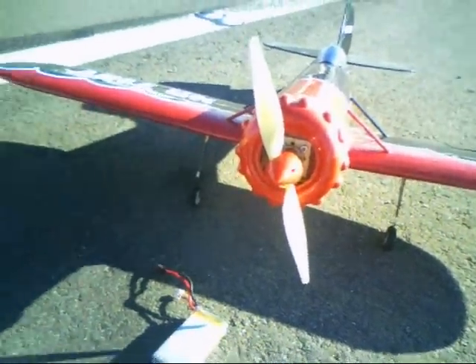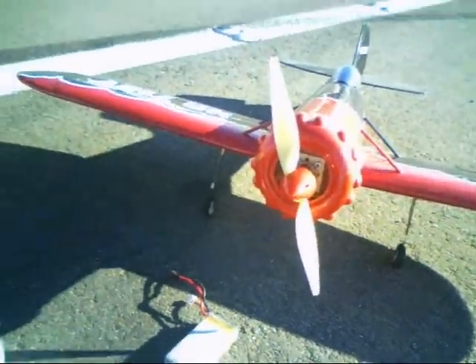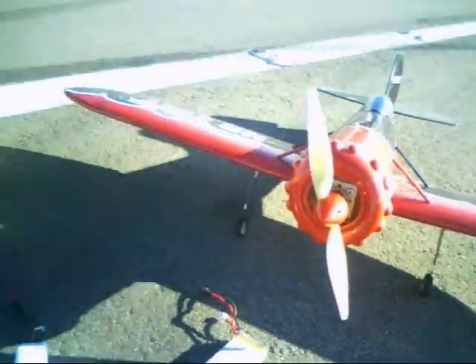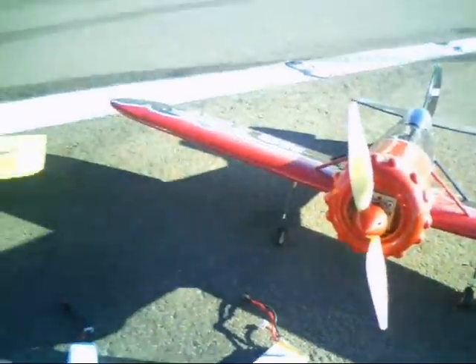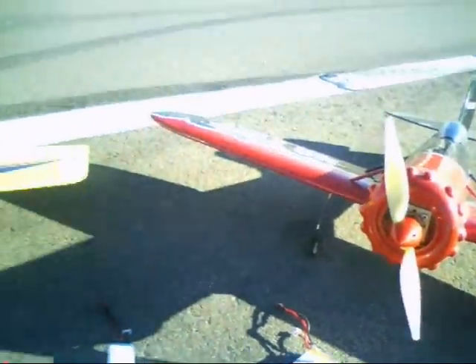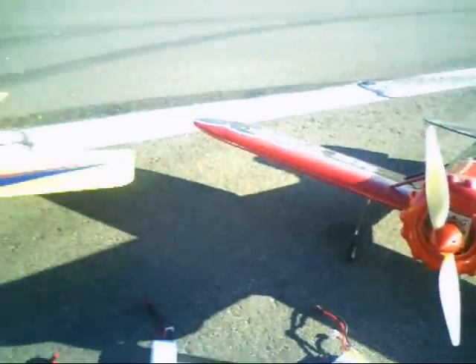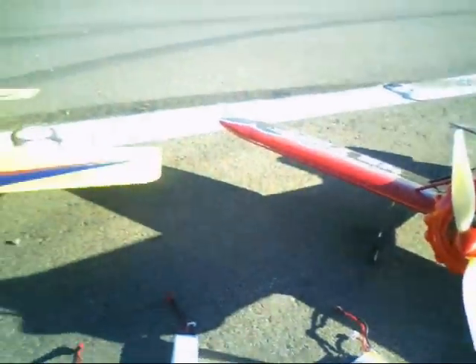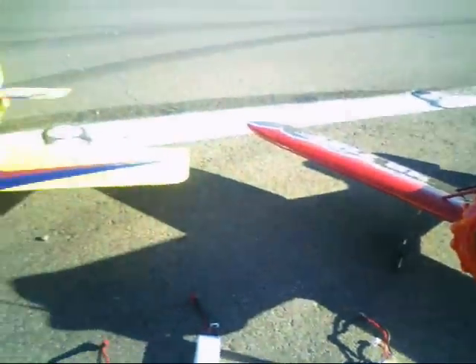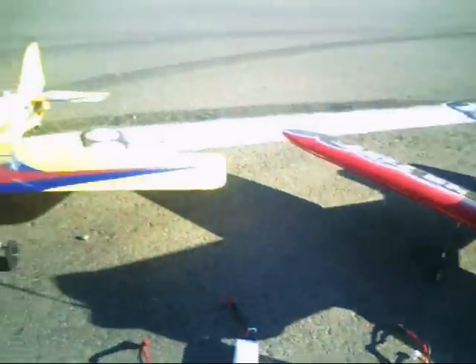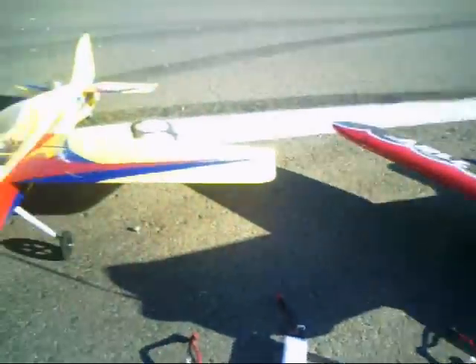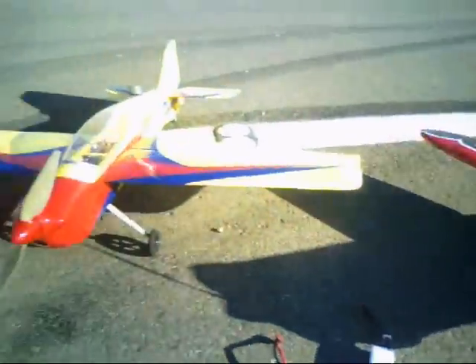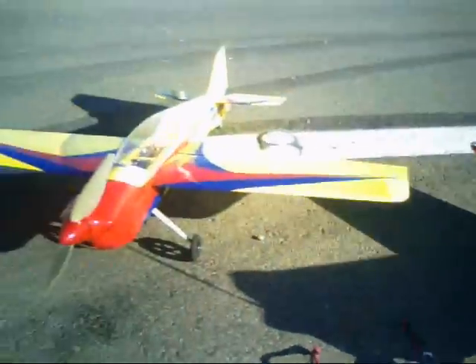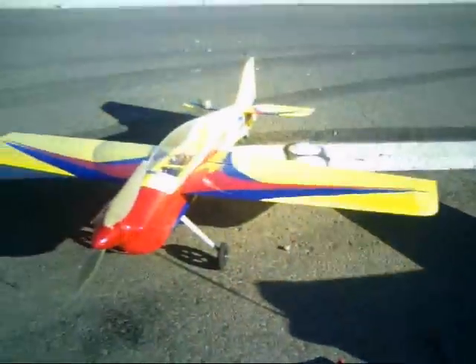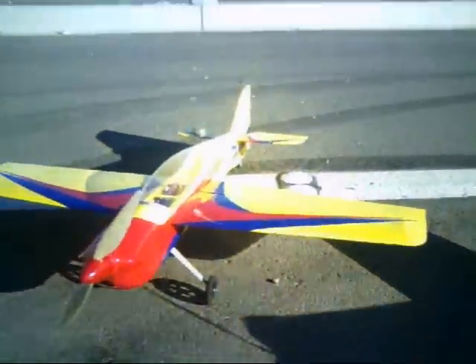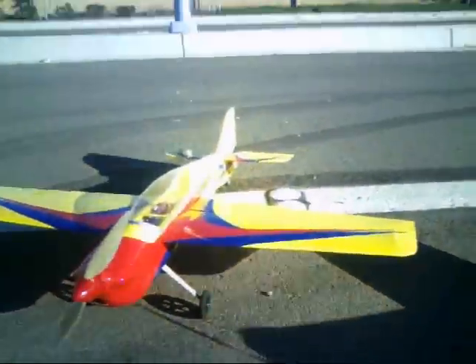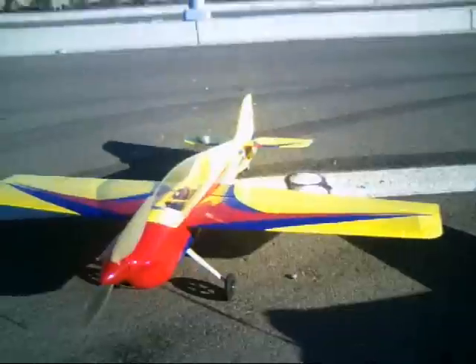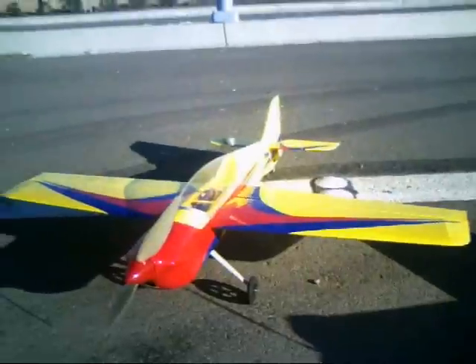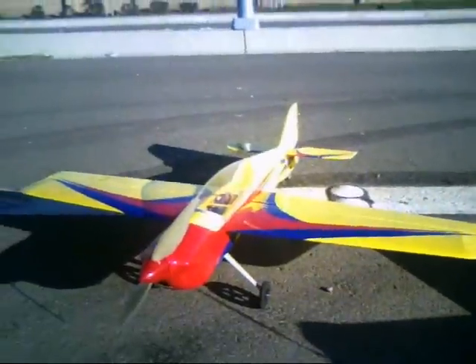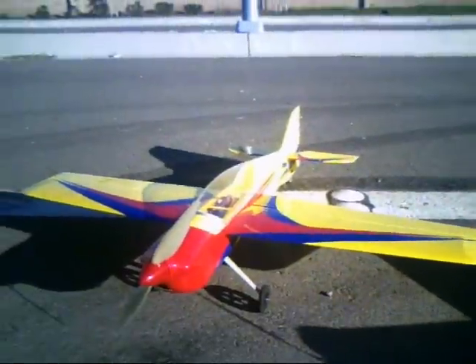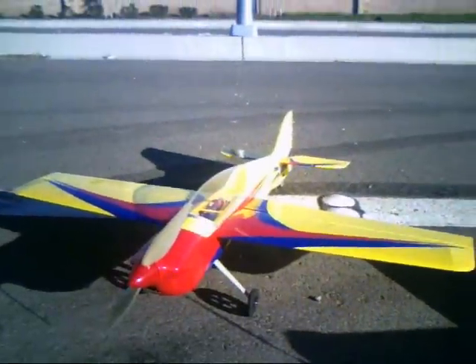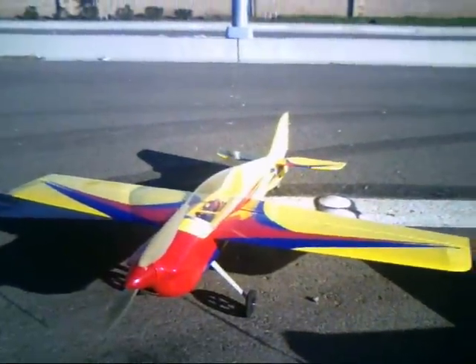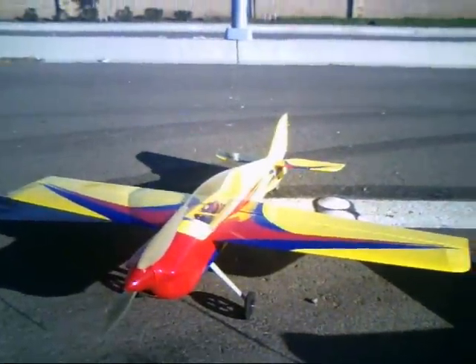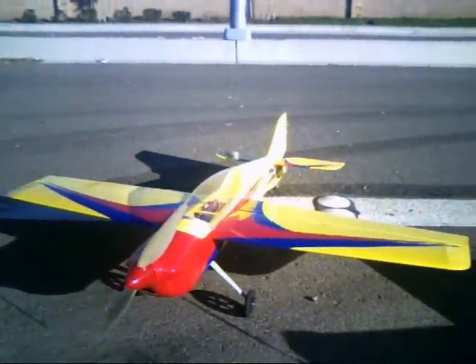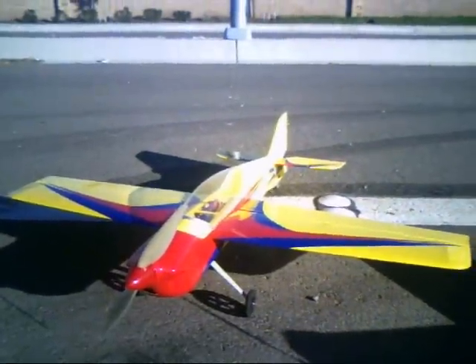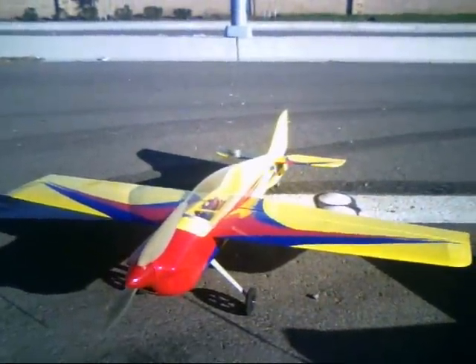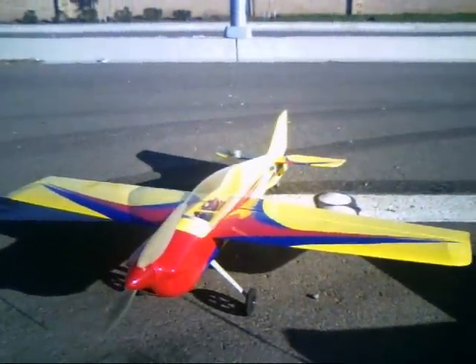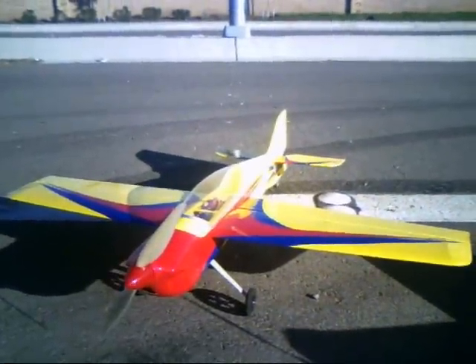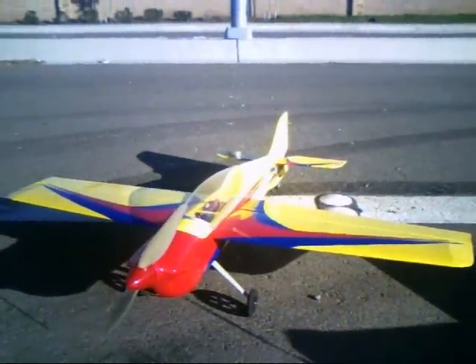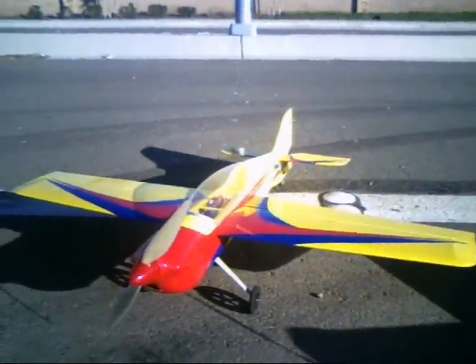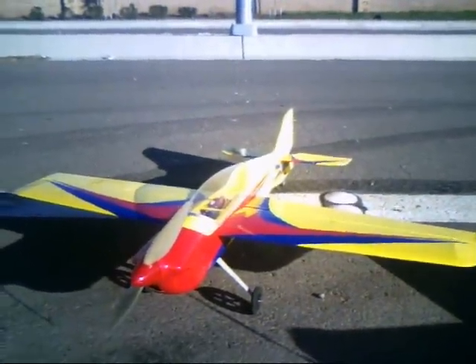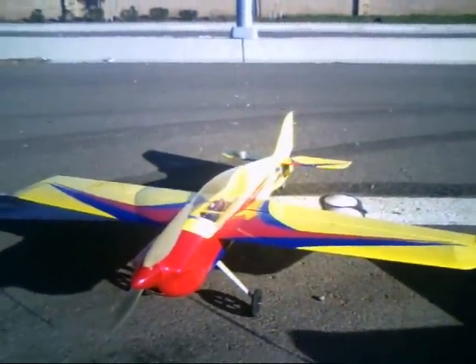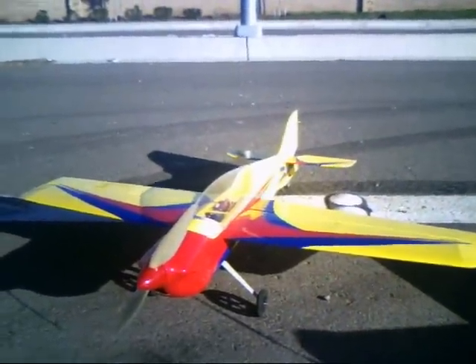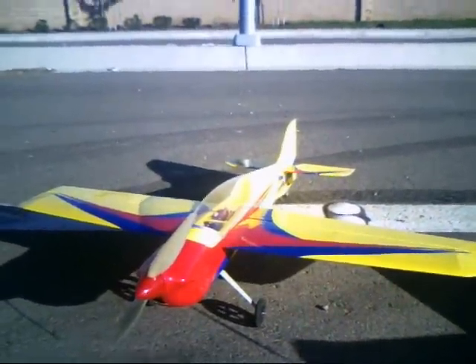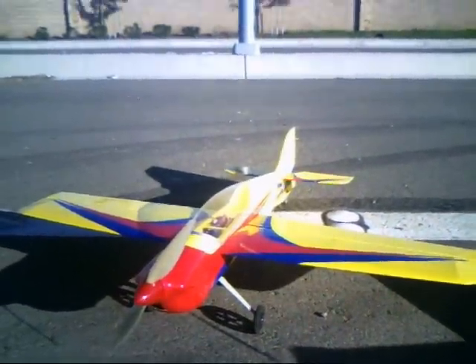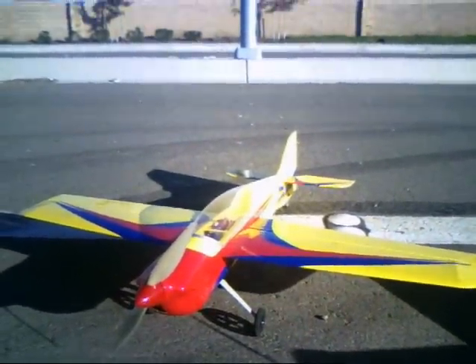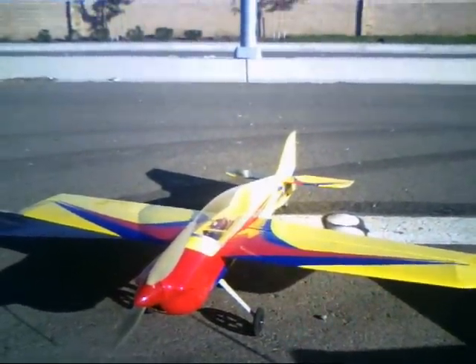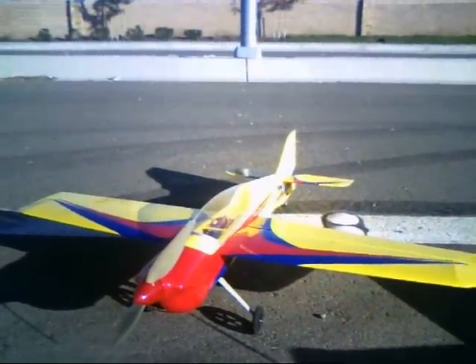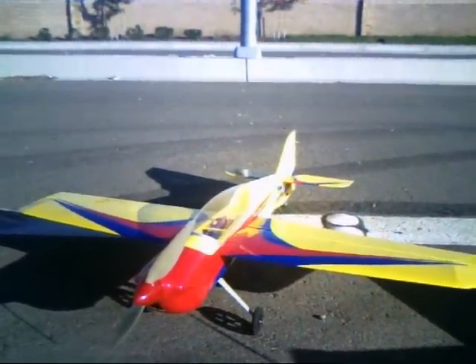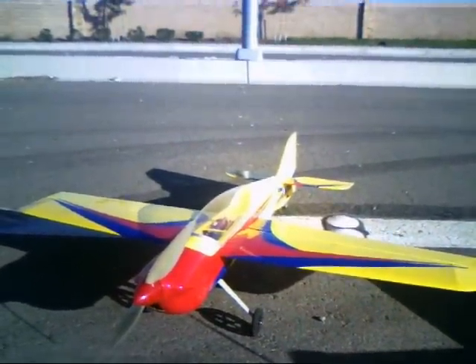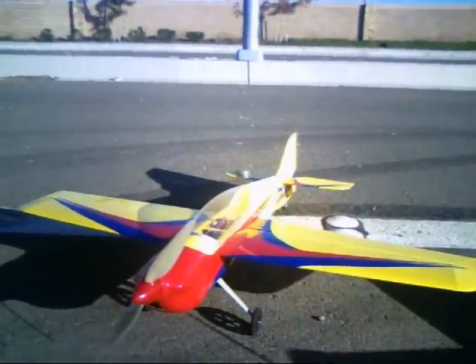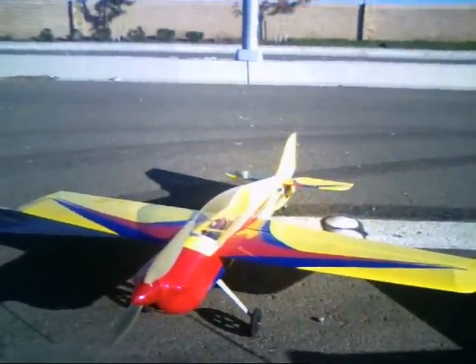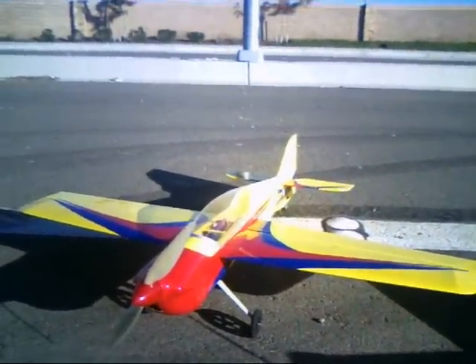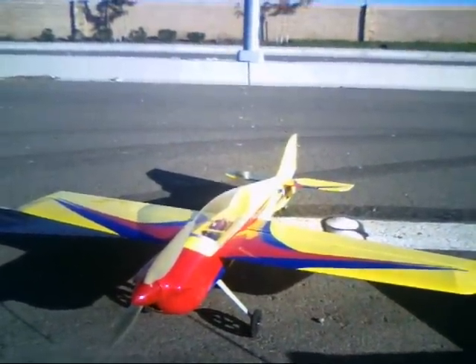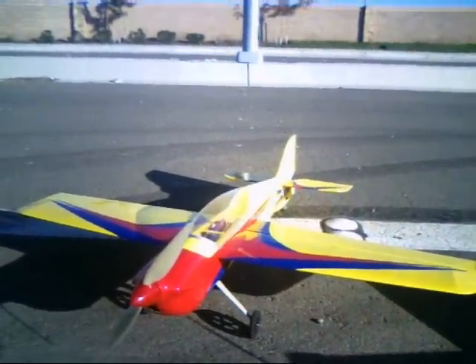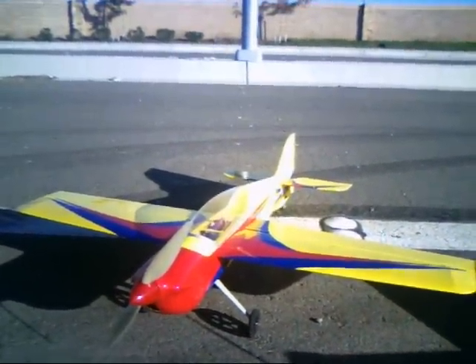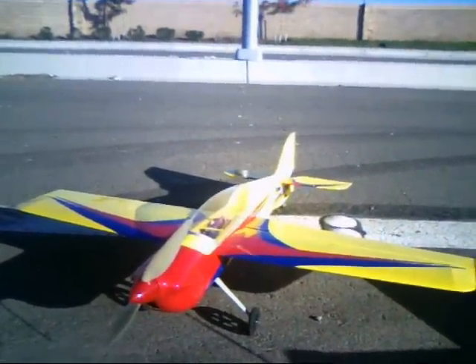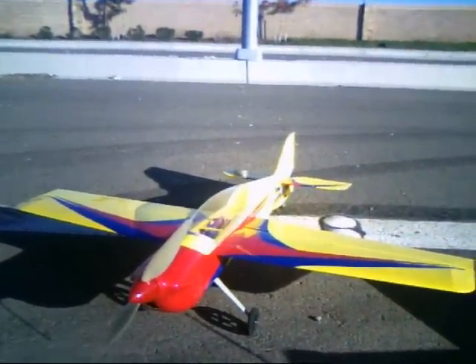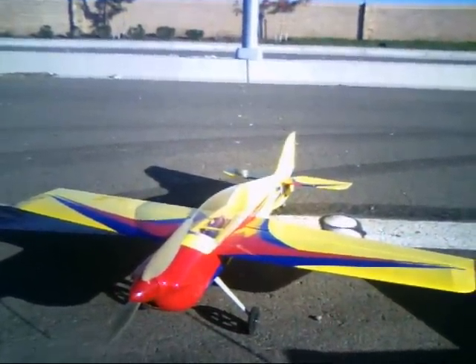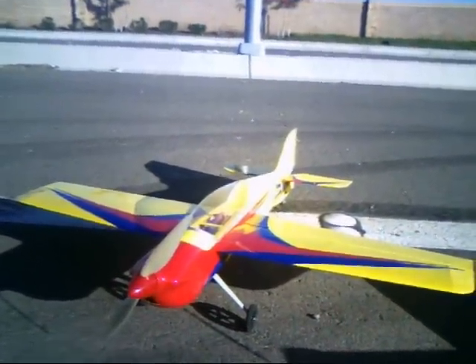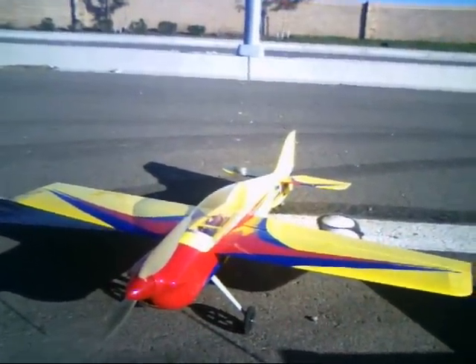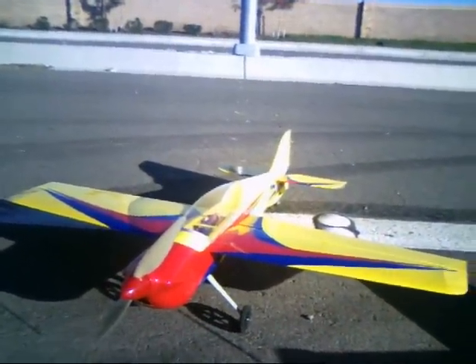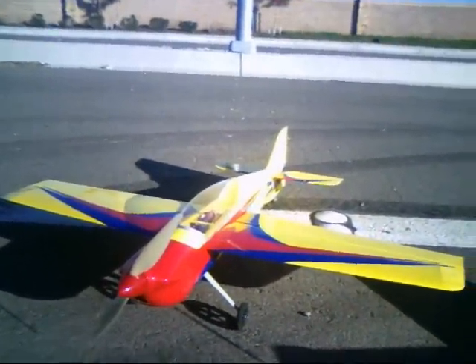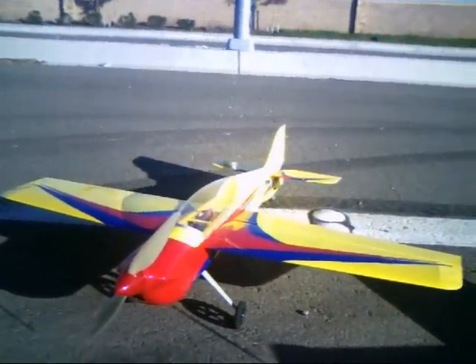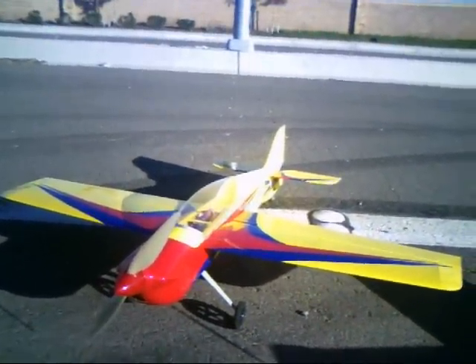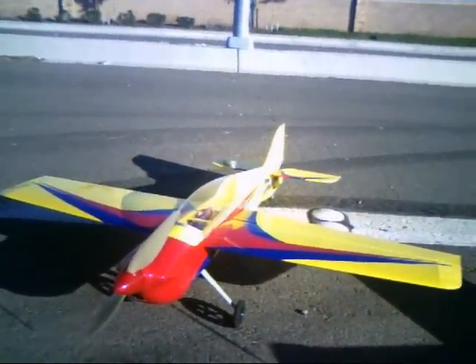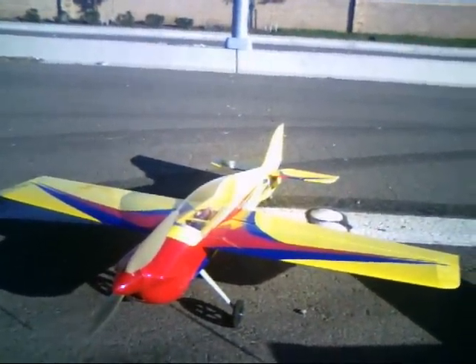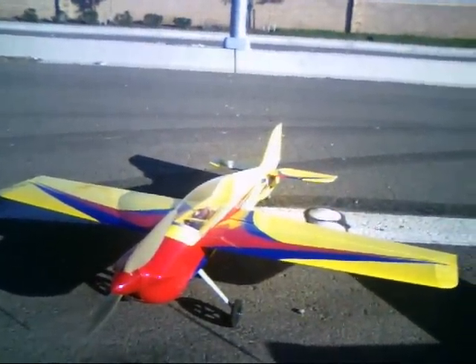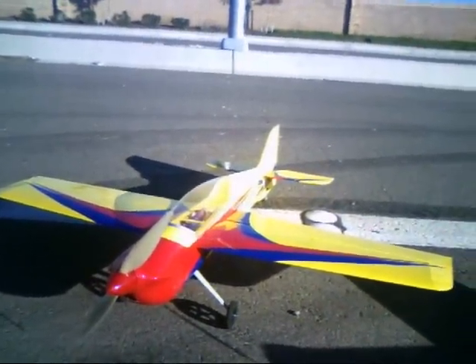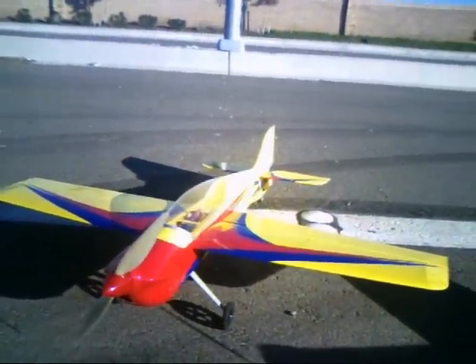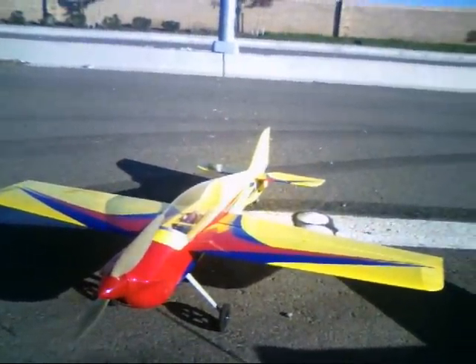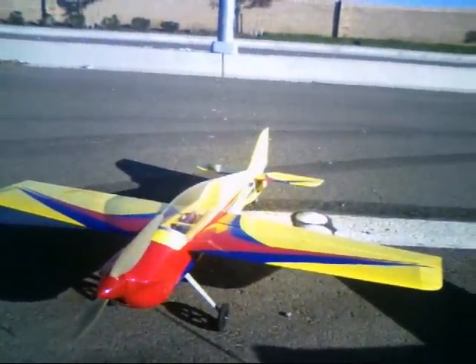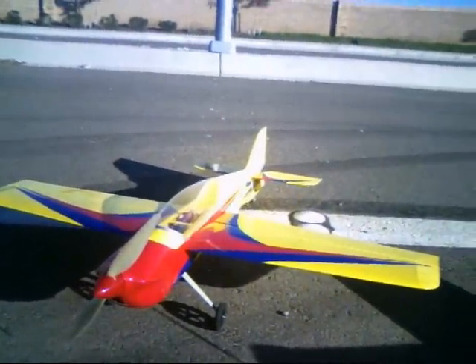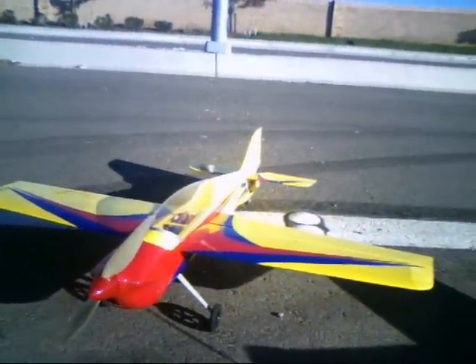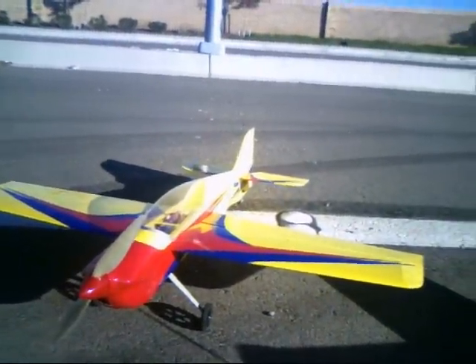Here's my newest plane that I've put together — the Electrofly. I'll probably be flying that too in a little bit.